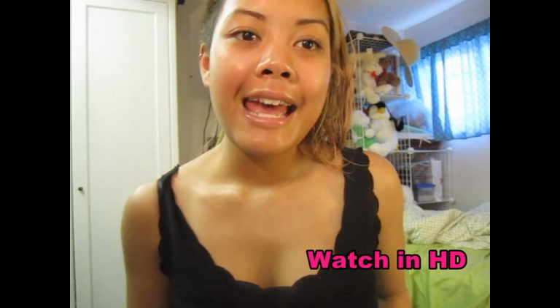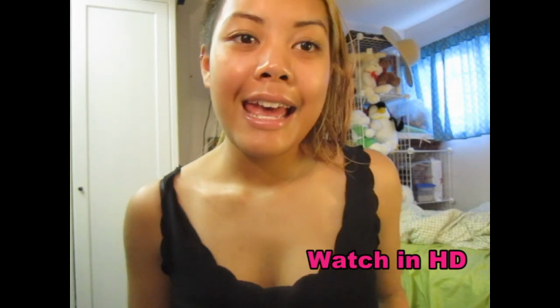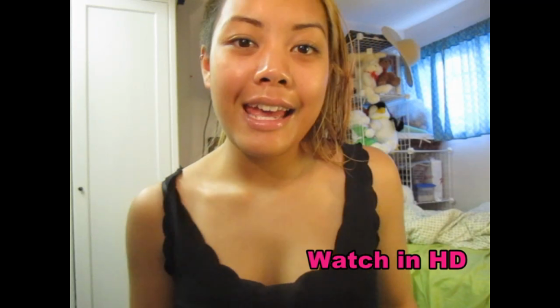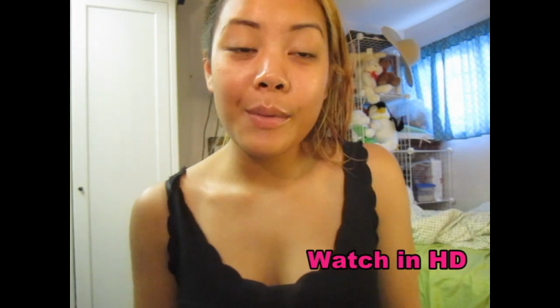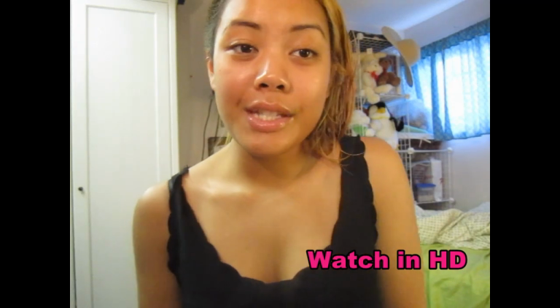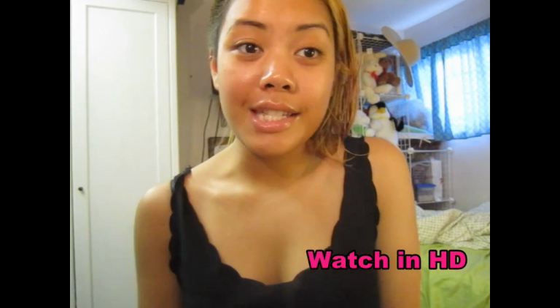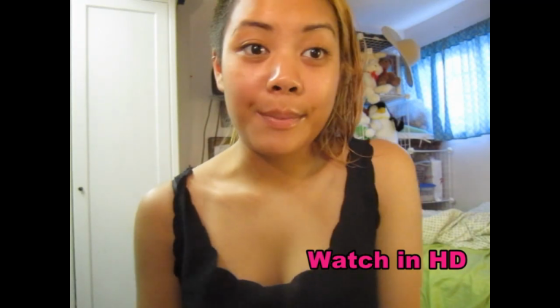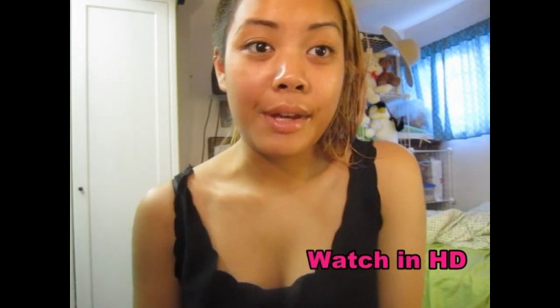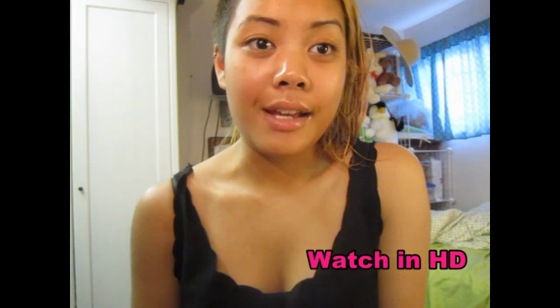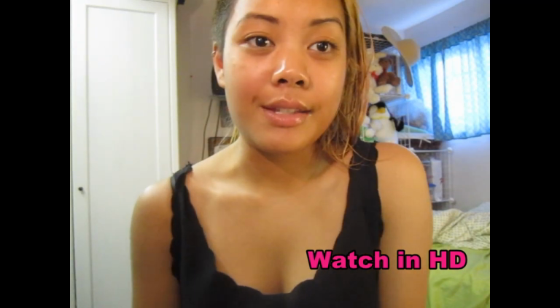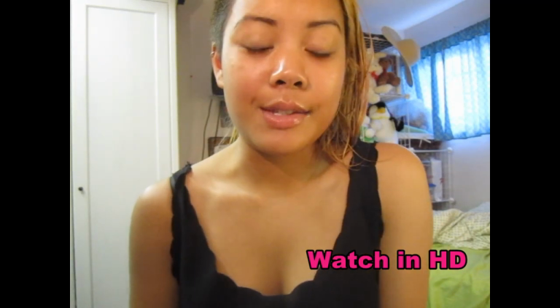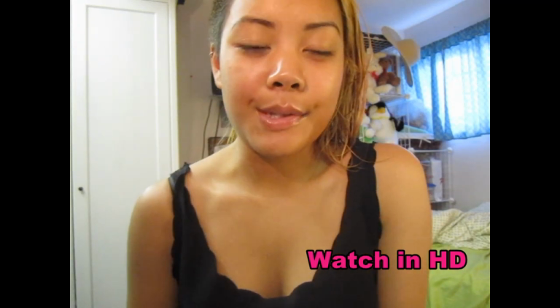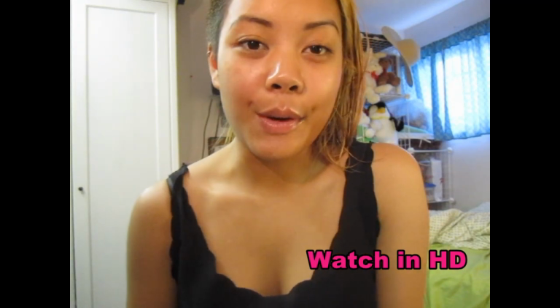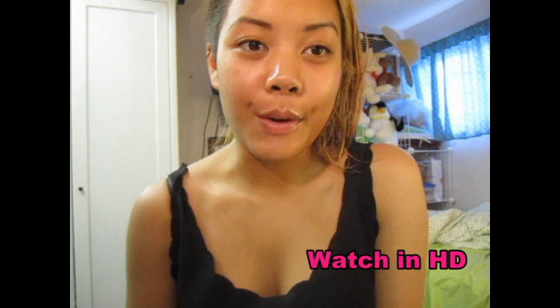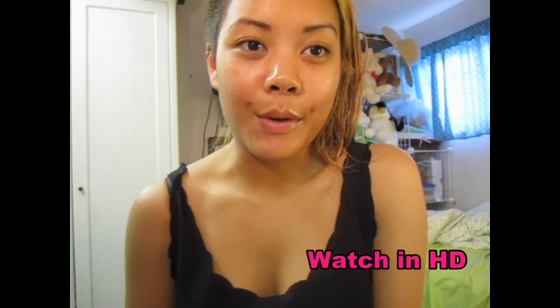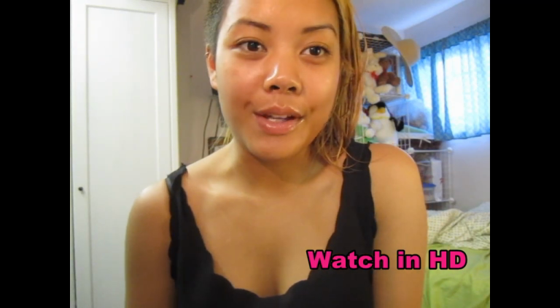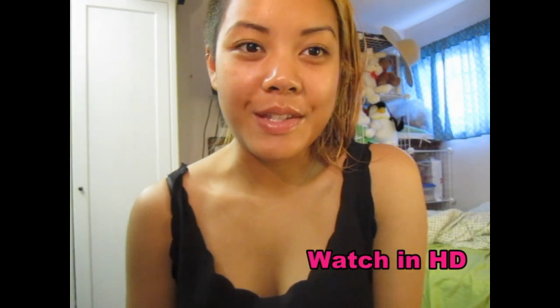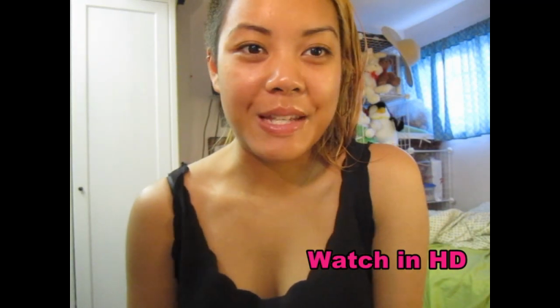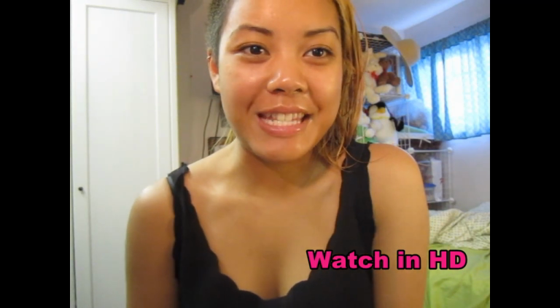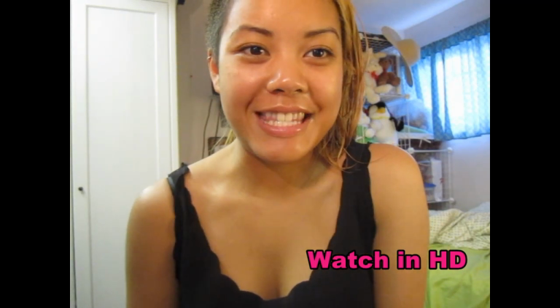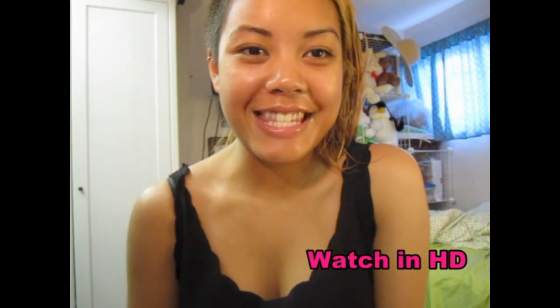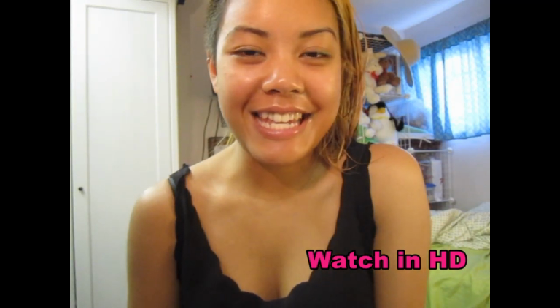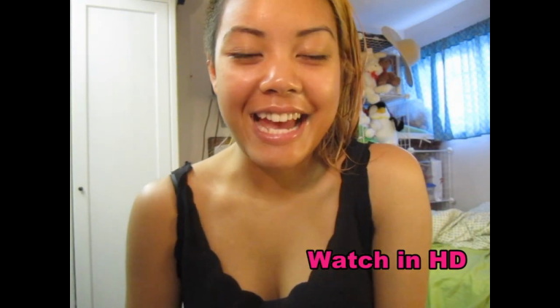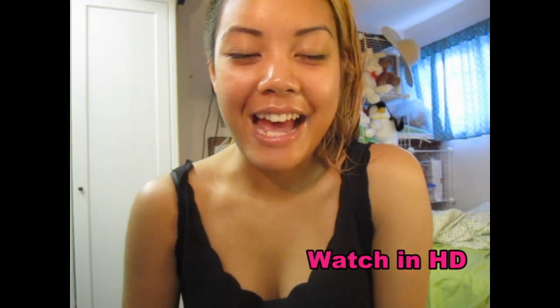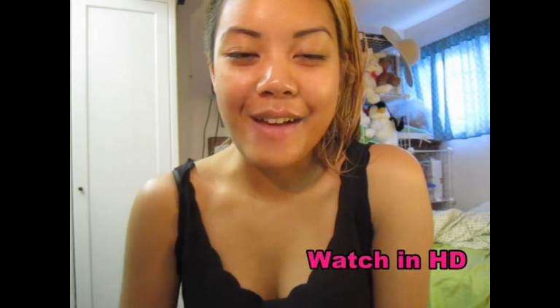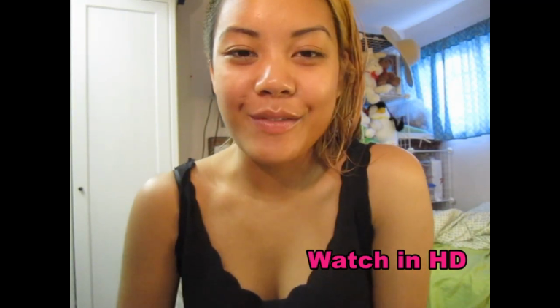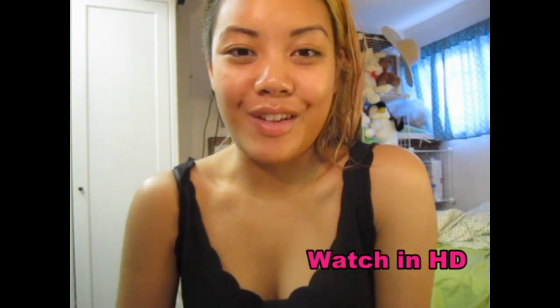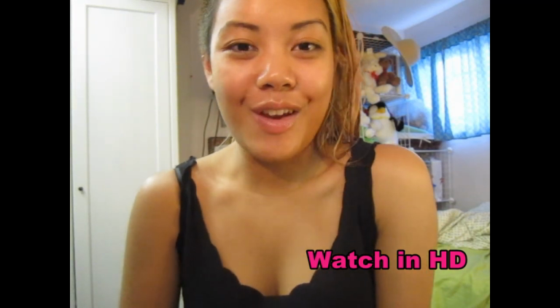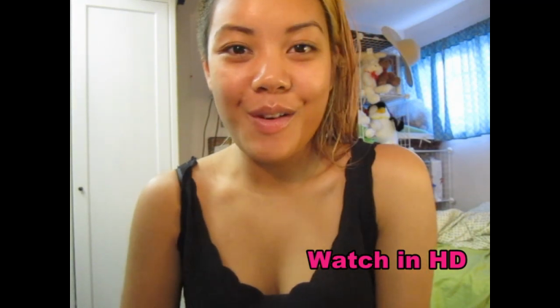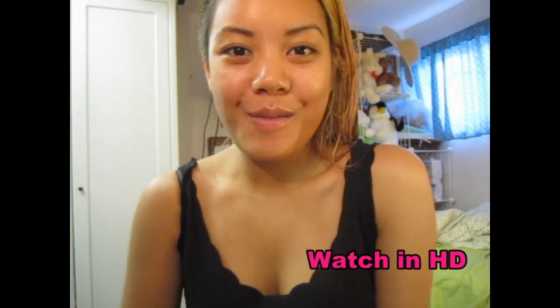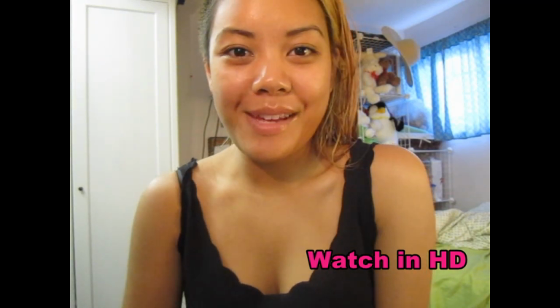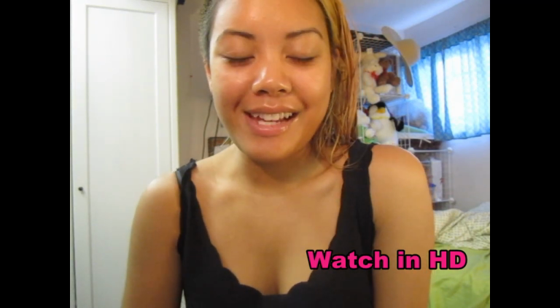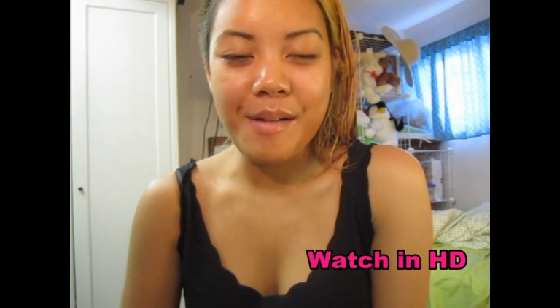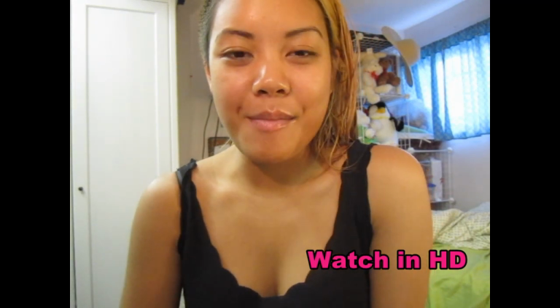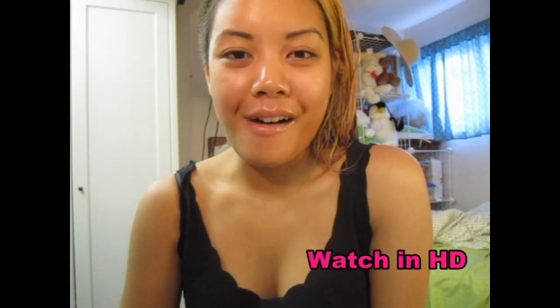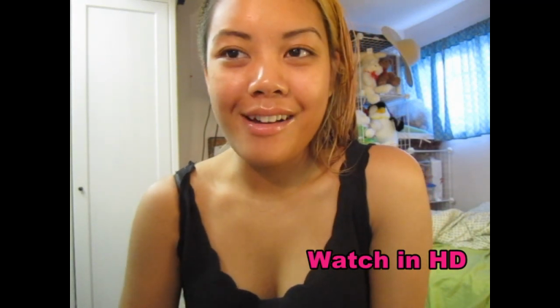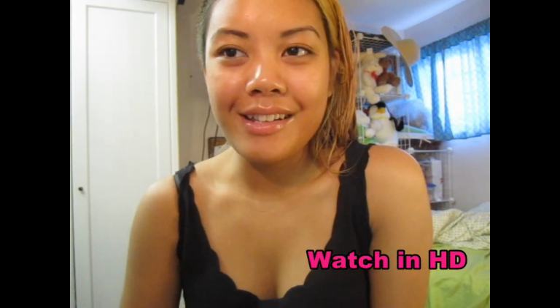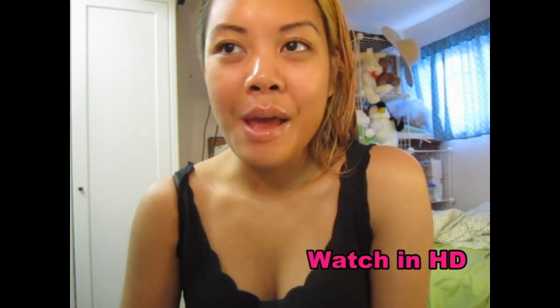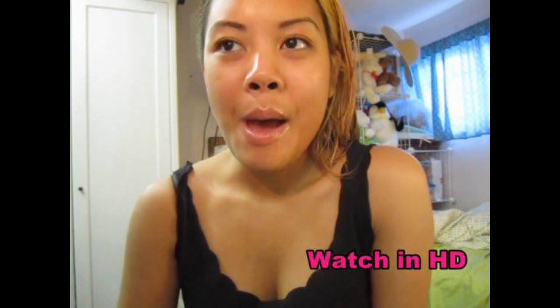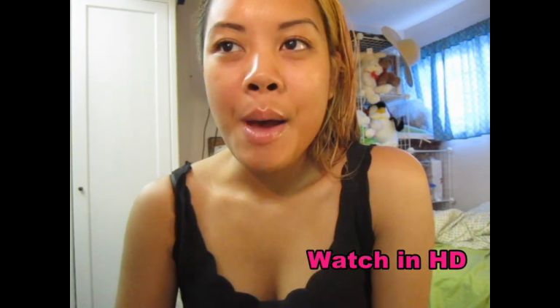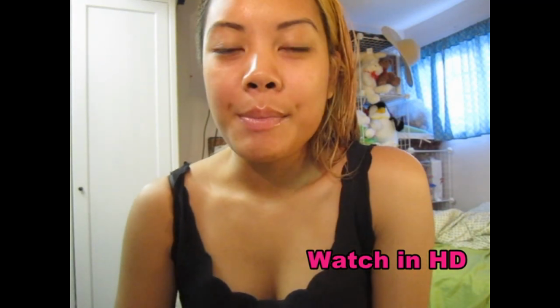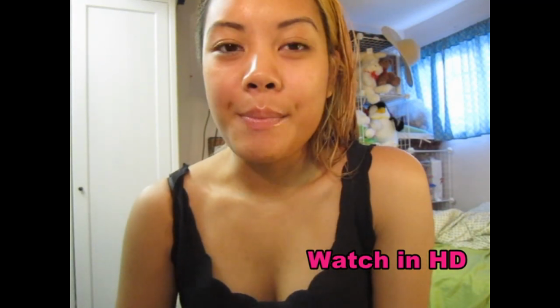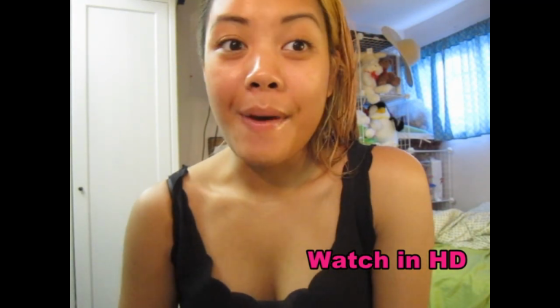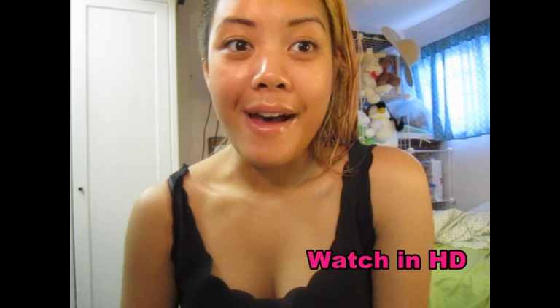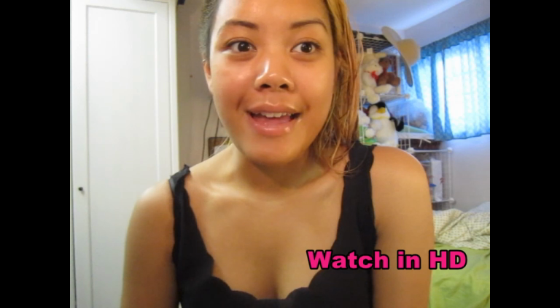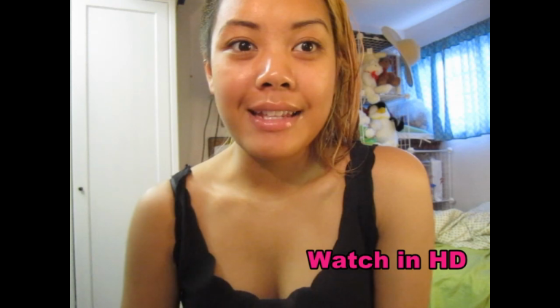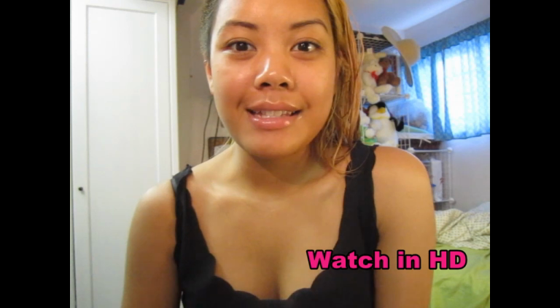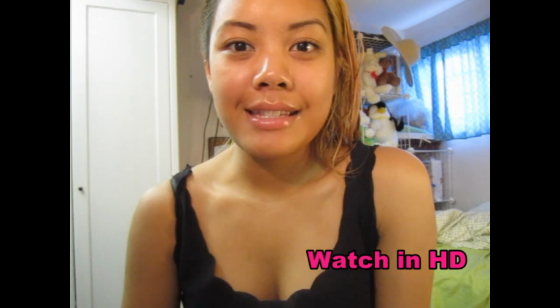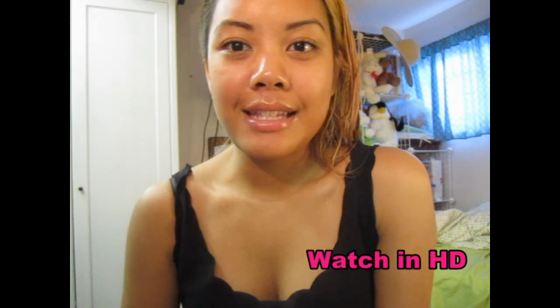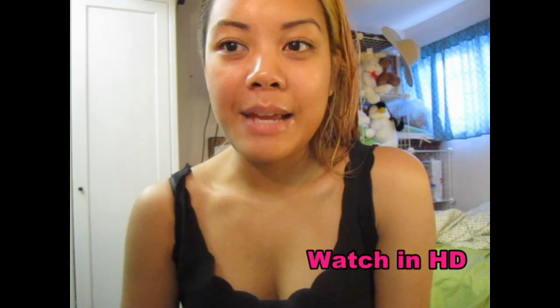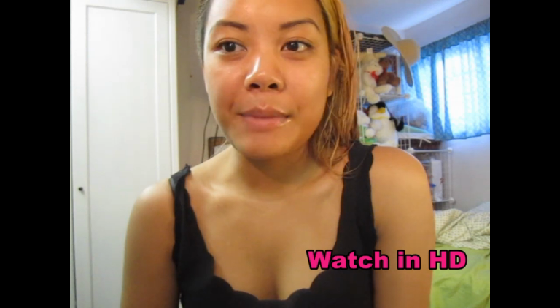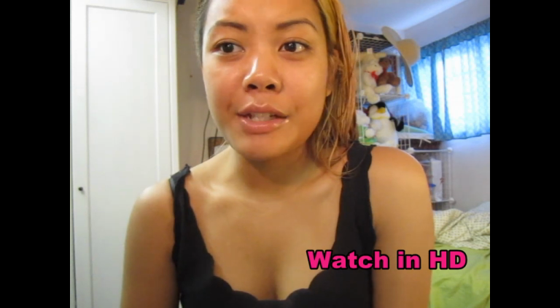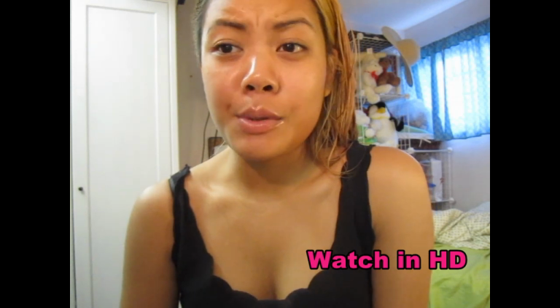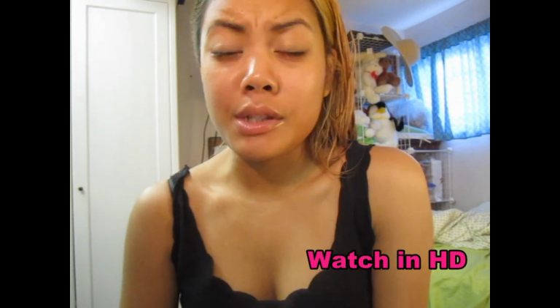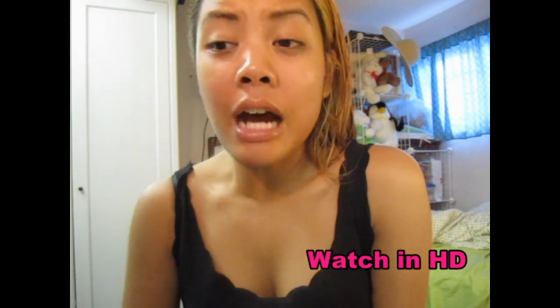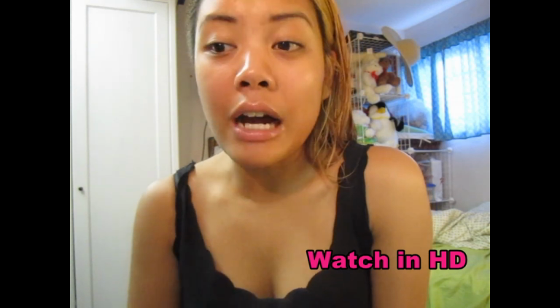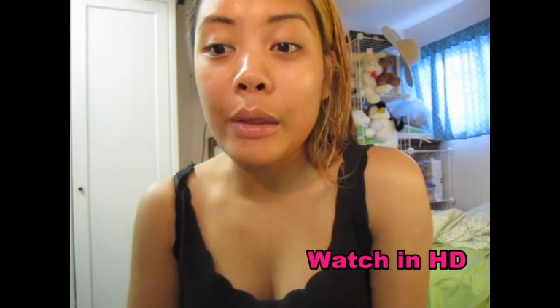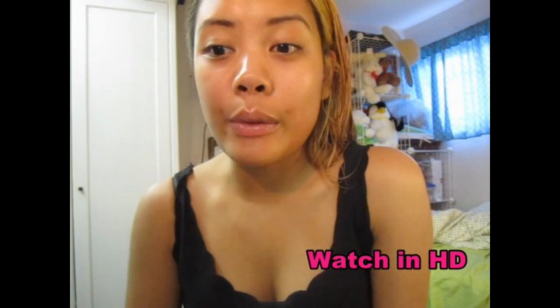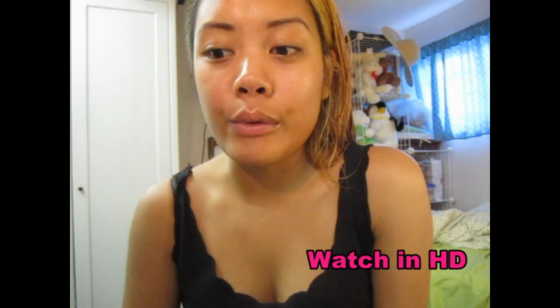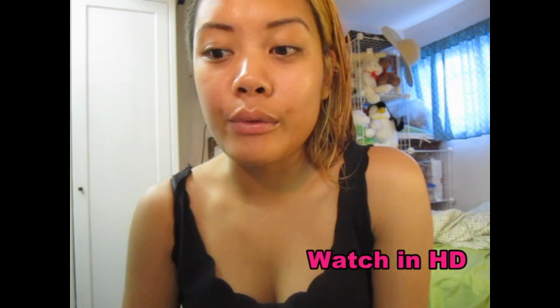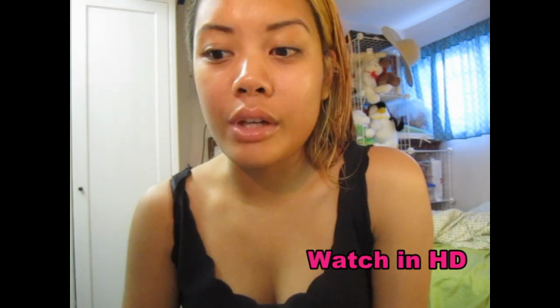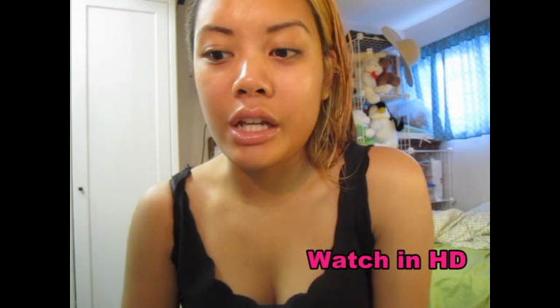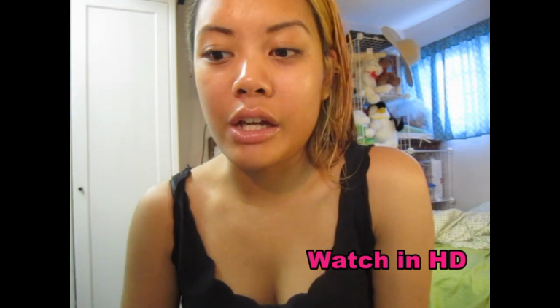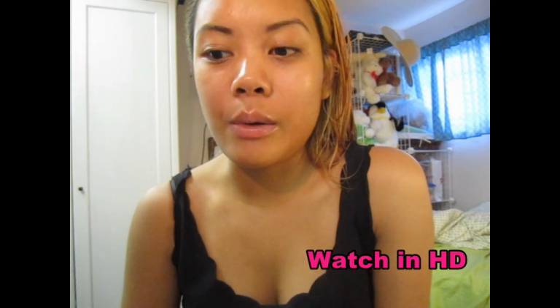Hey, what's up guys? So as you can see, I have no makeup on, but today I'm going to do a talk-through video.